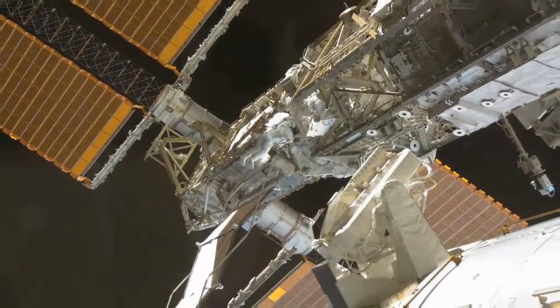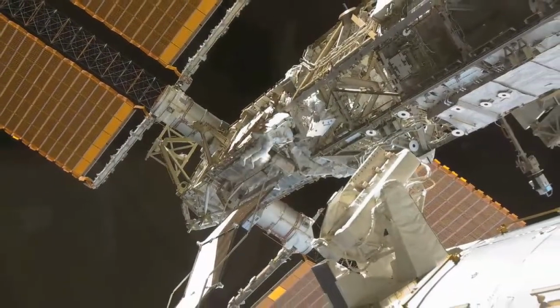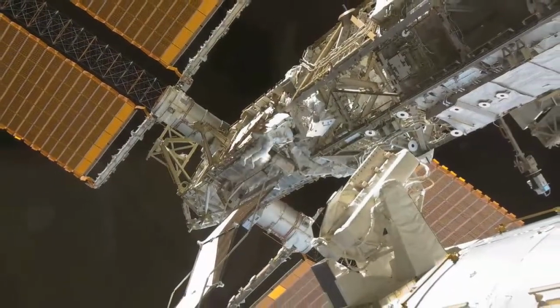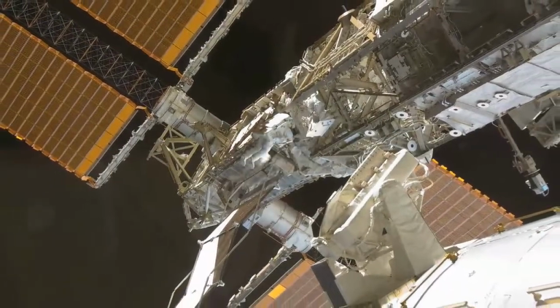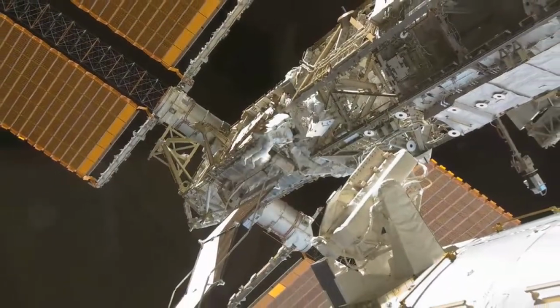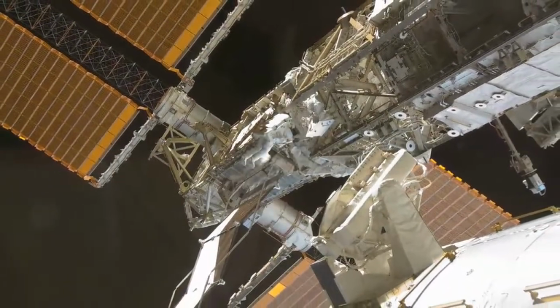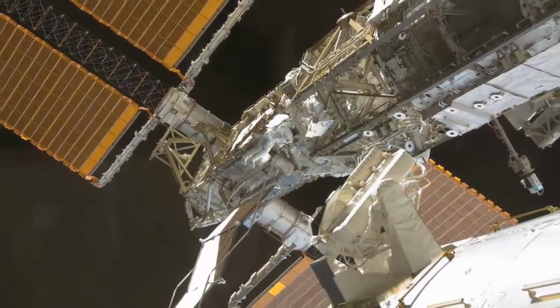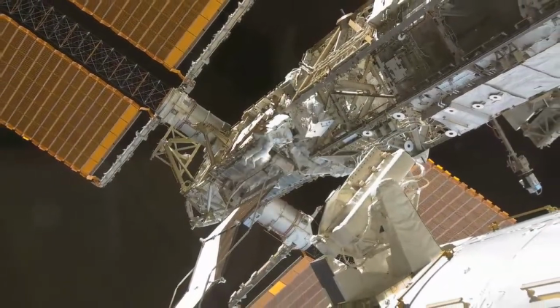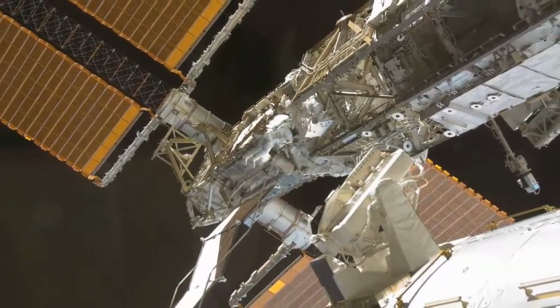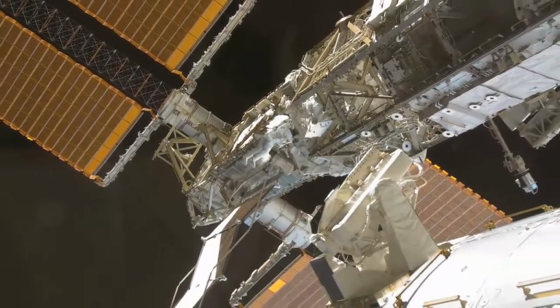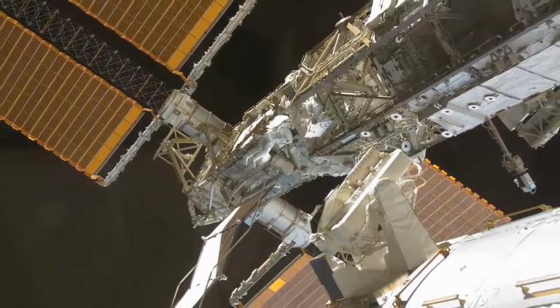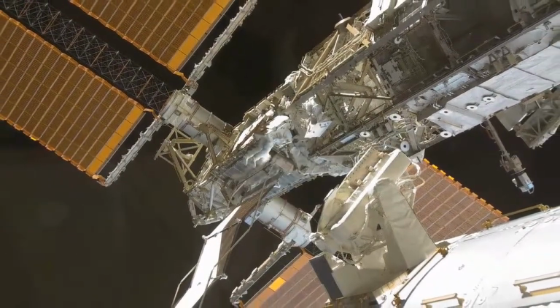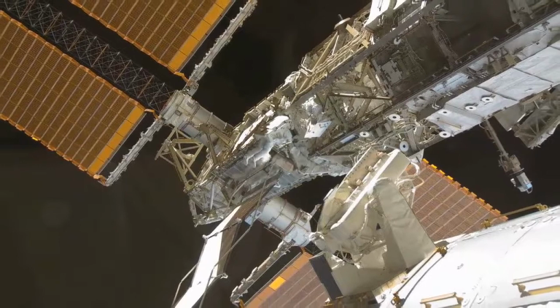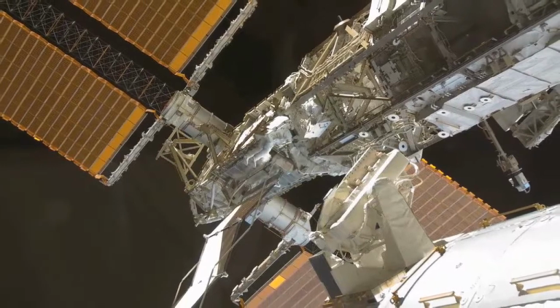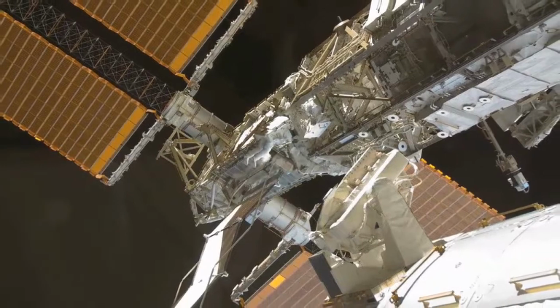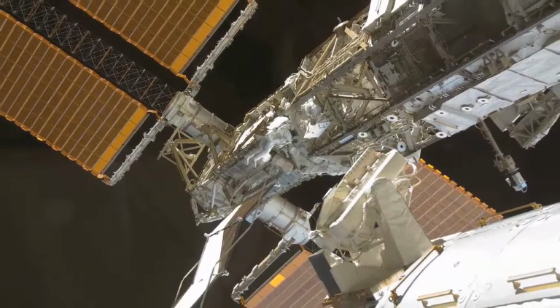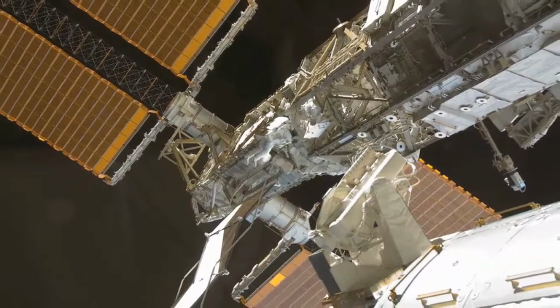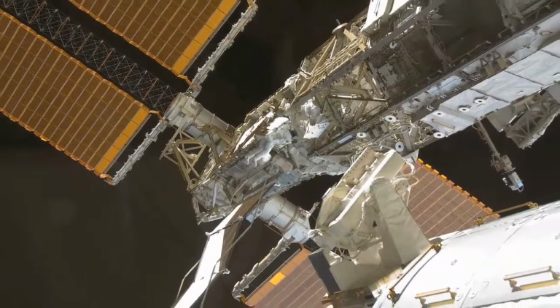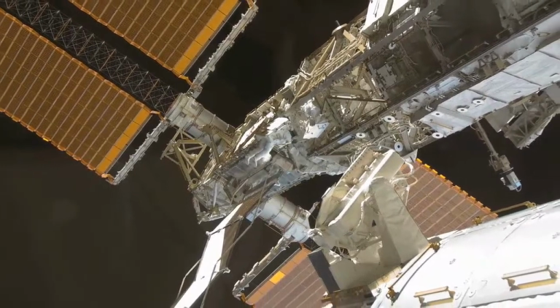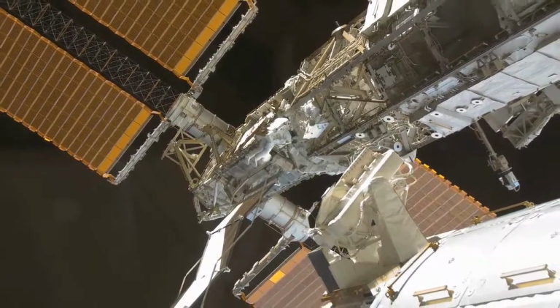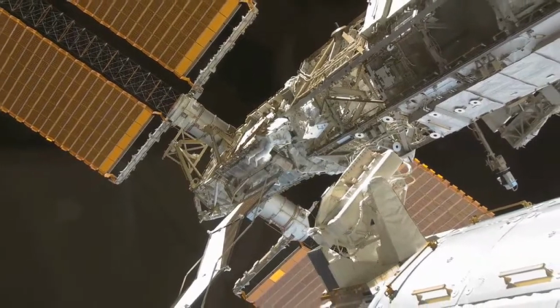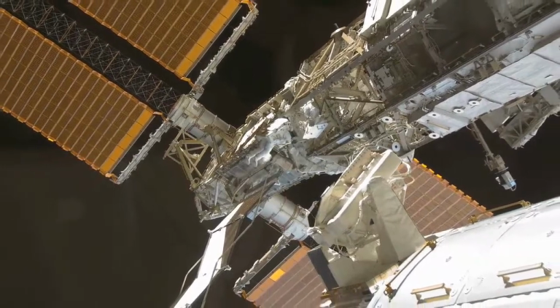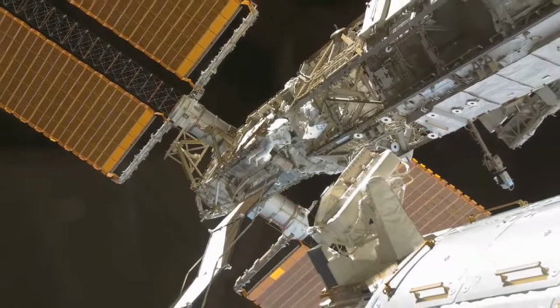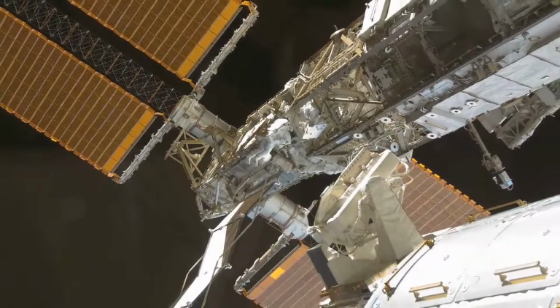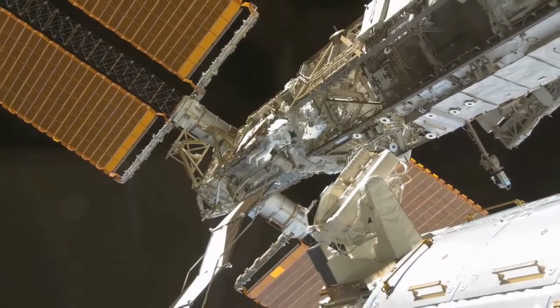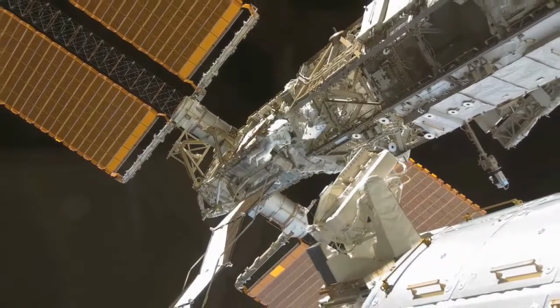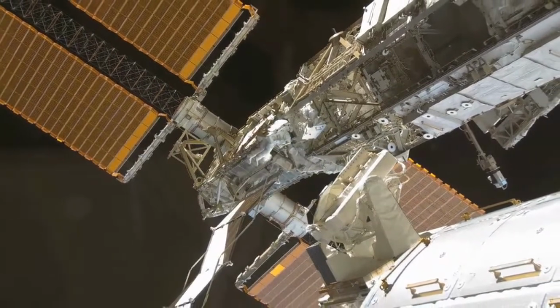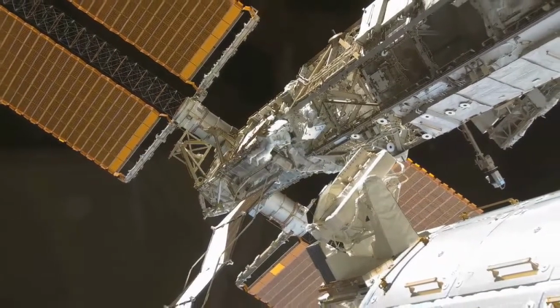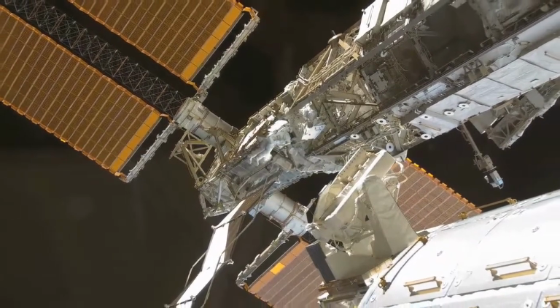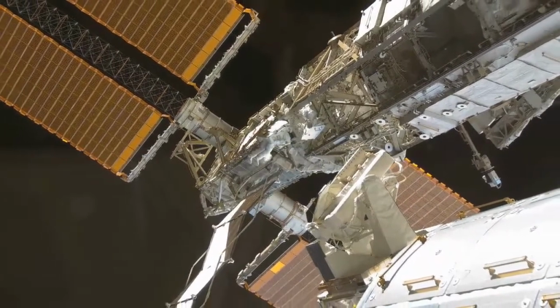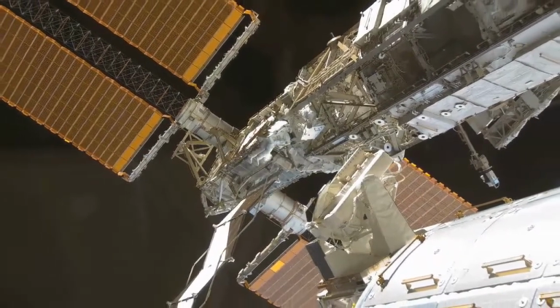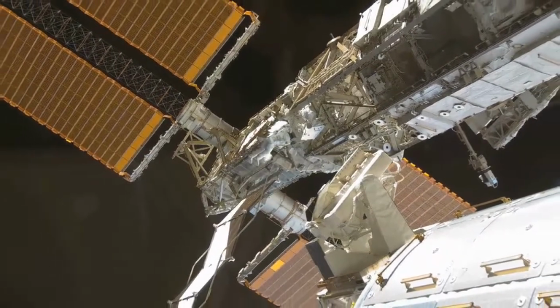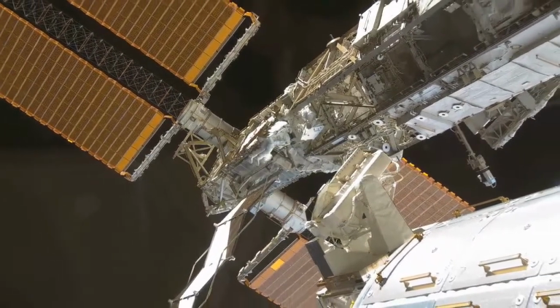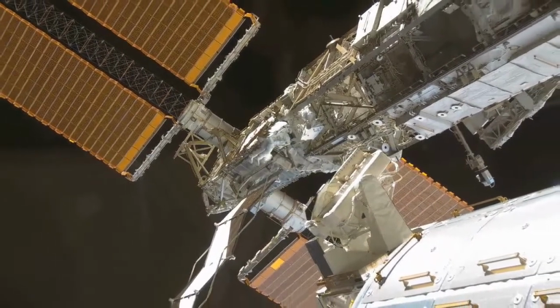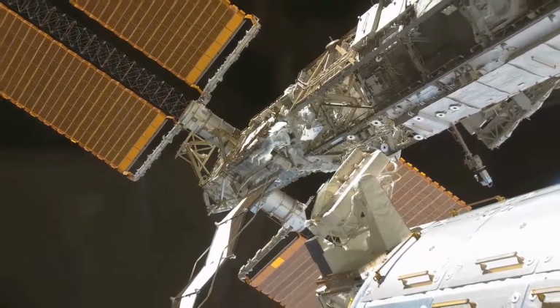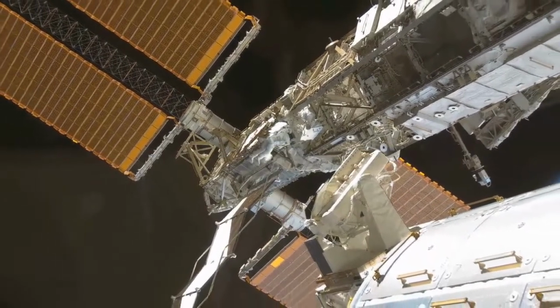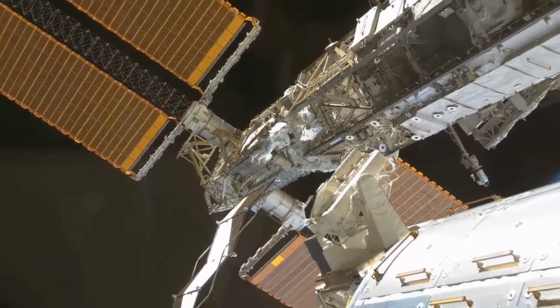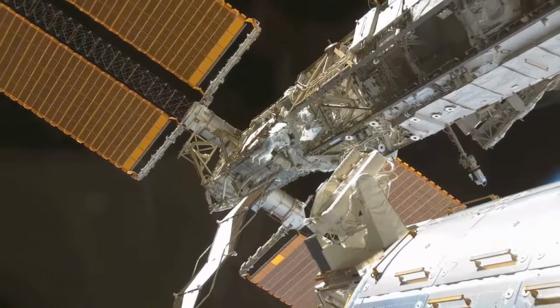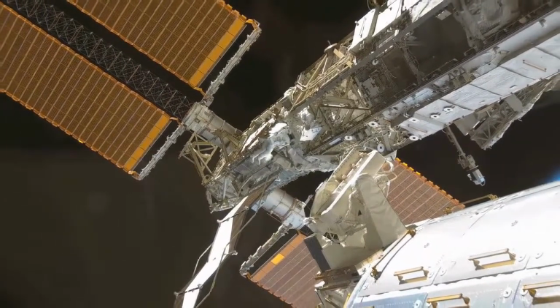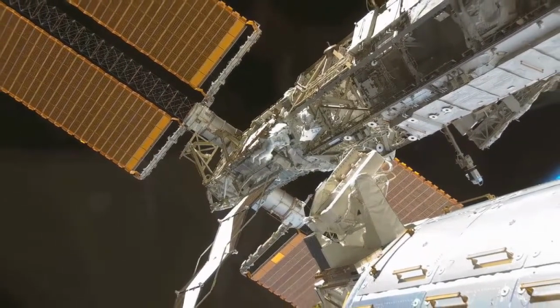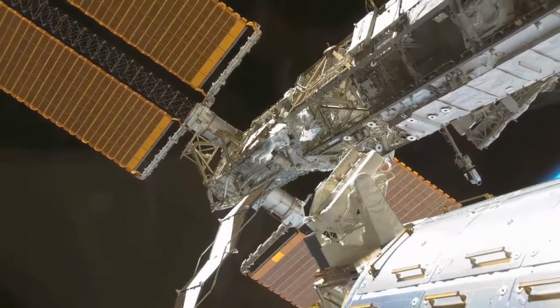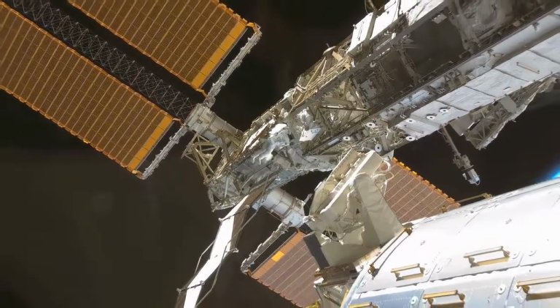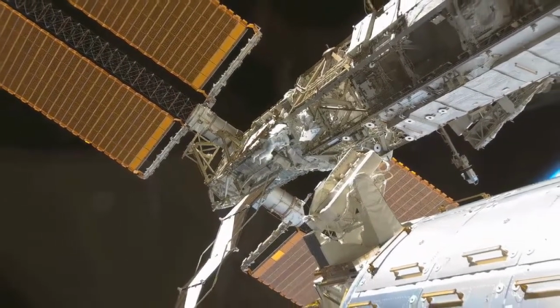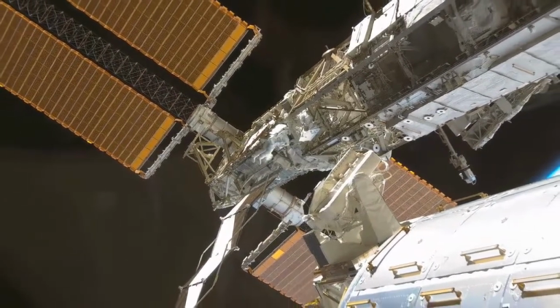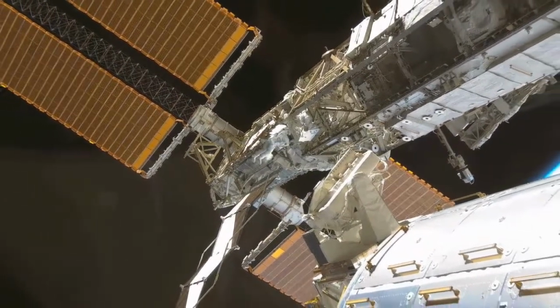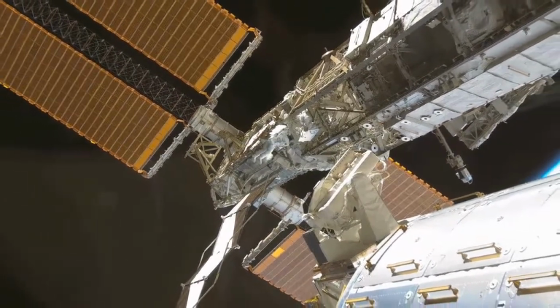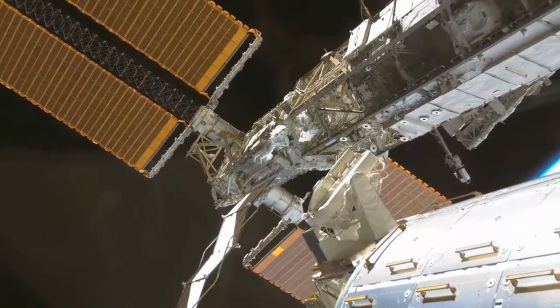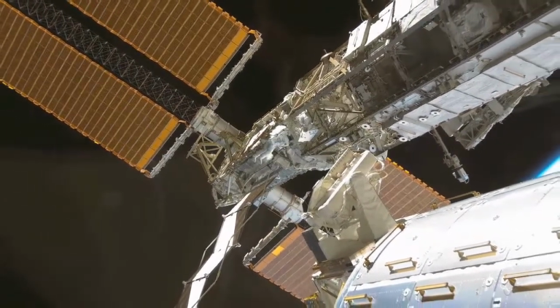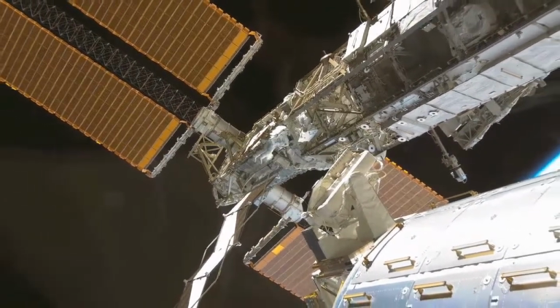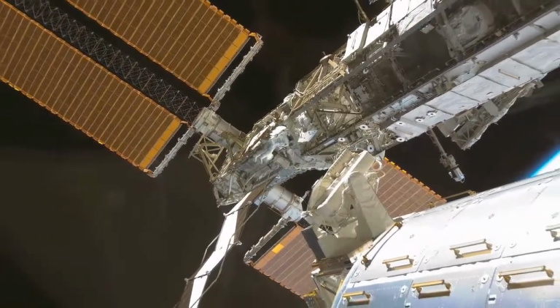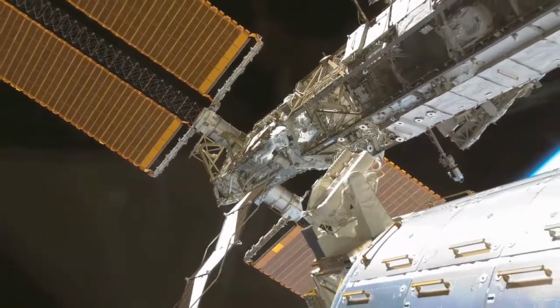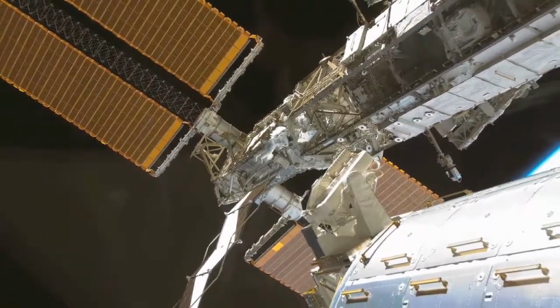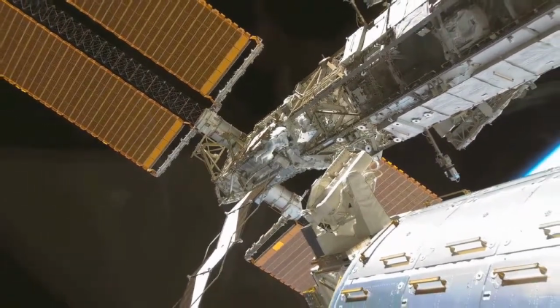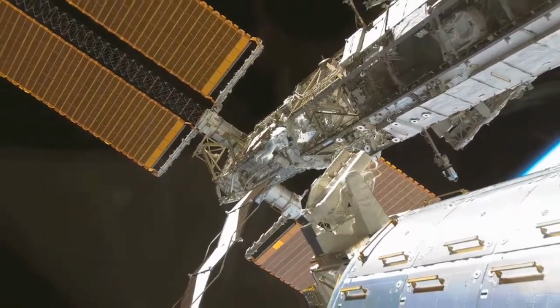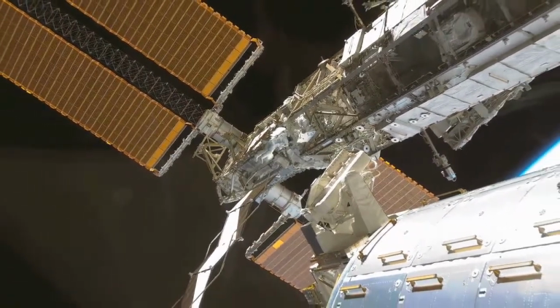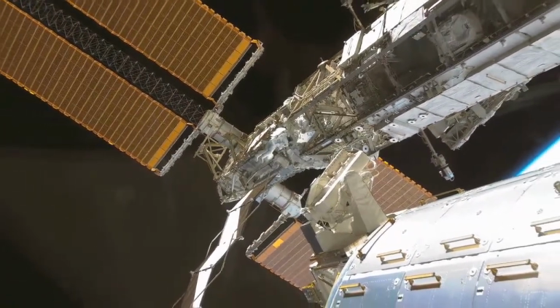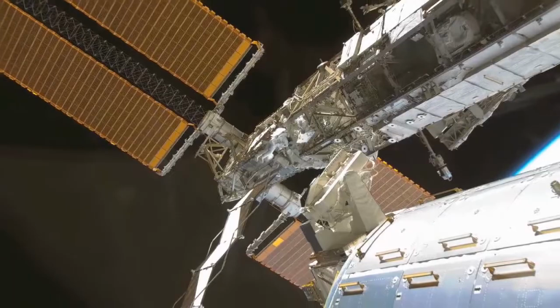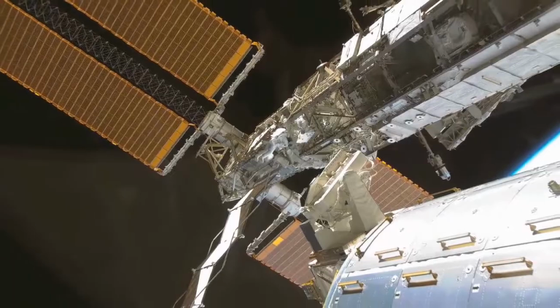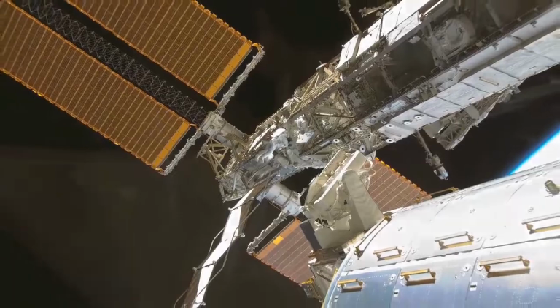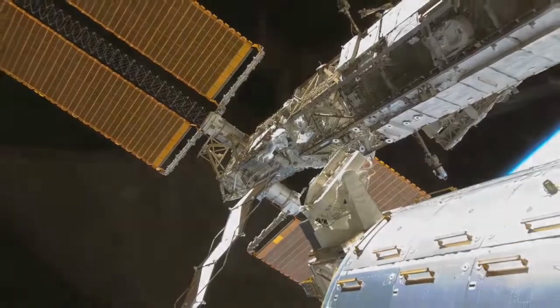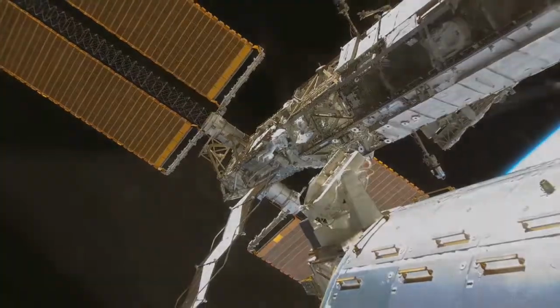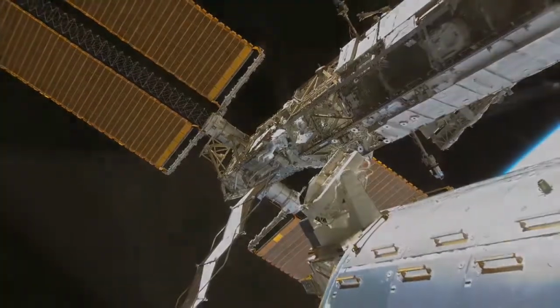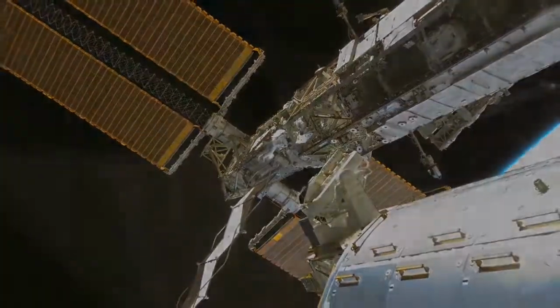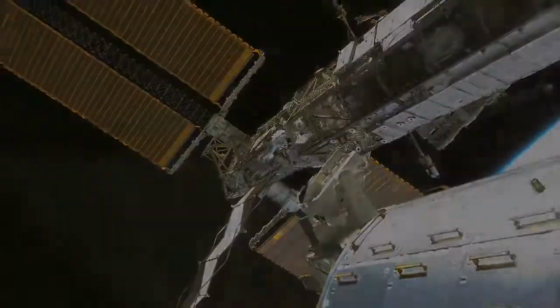That'll wrap up the tour. This is the International Space Station — a very good example of what human beings can do when we work closely together.